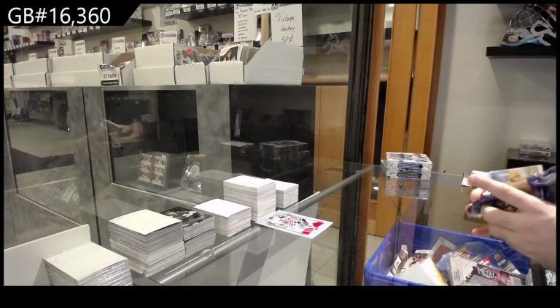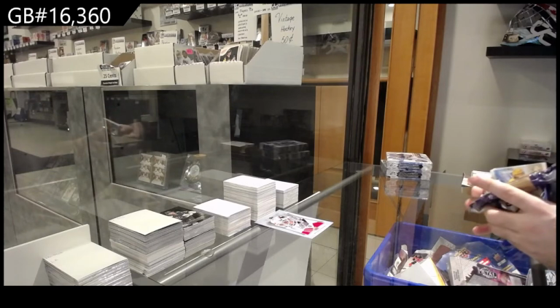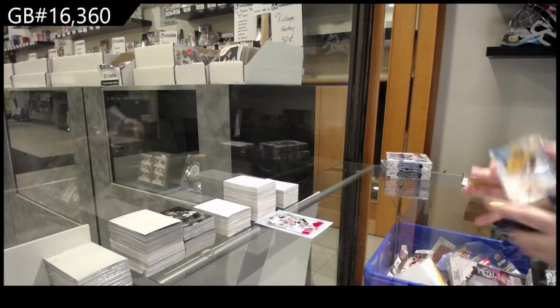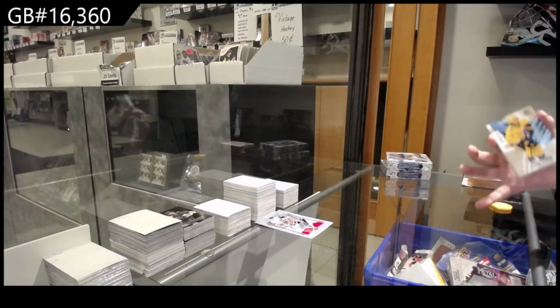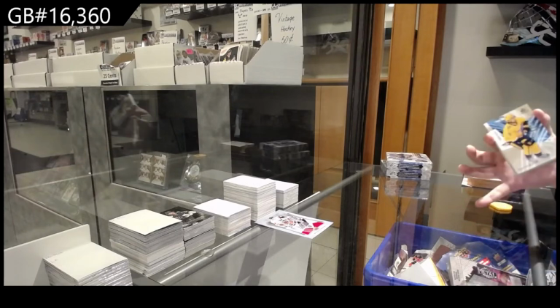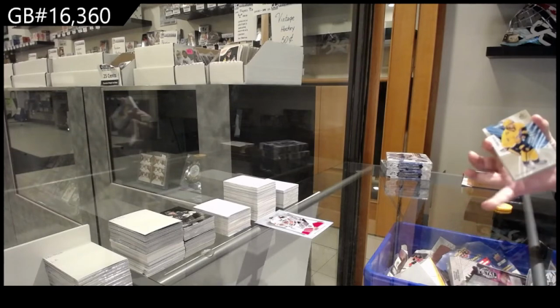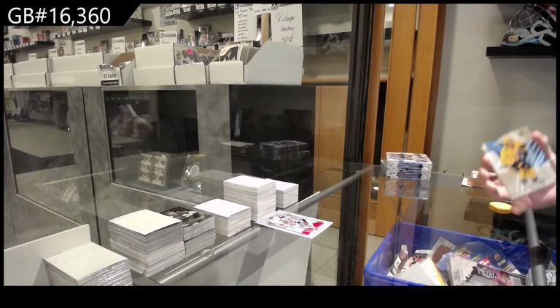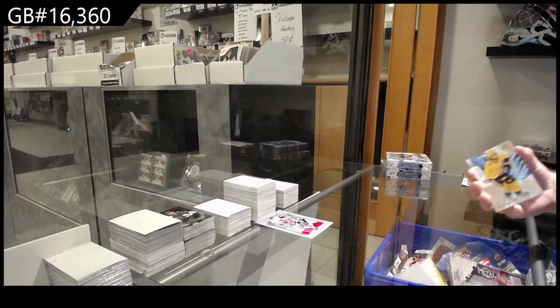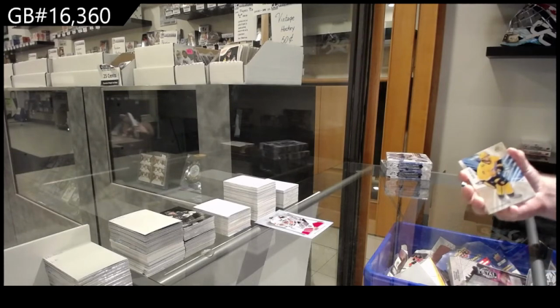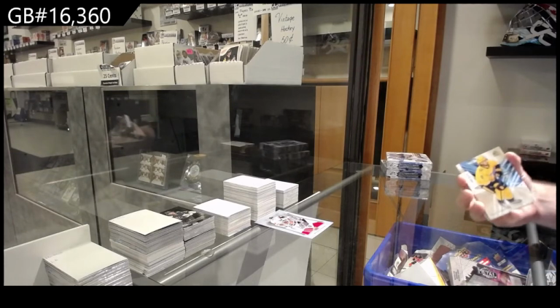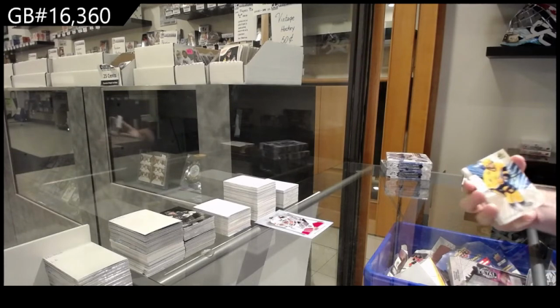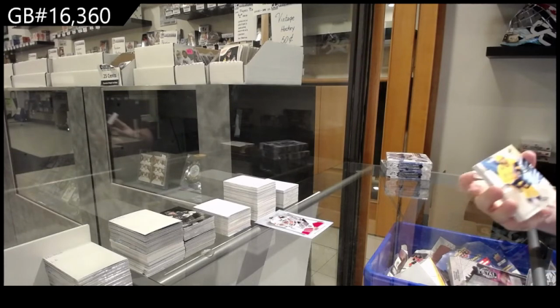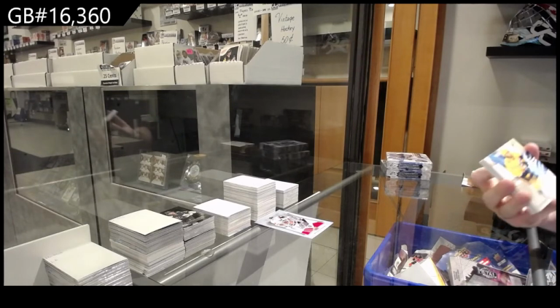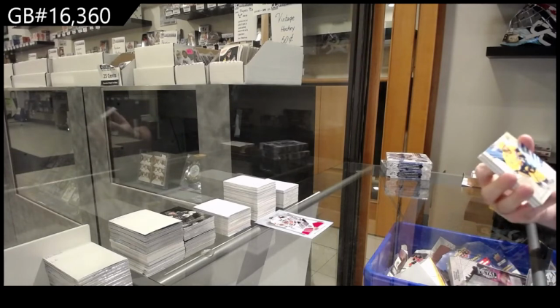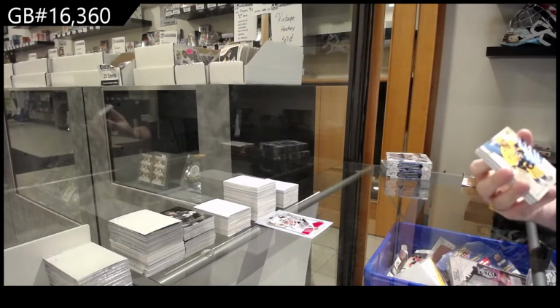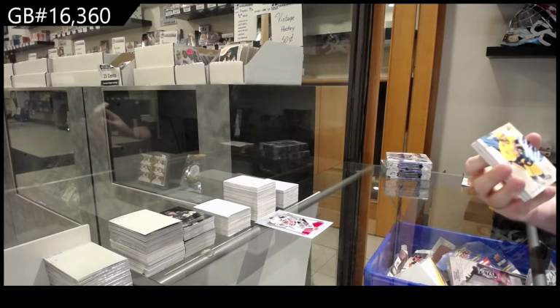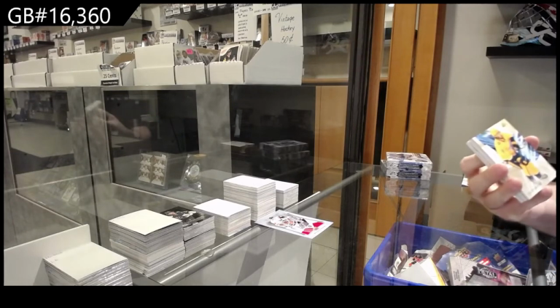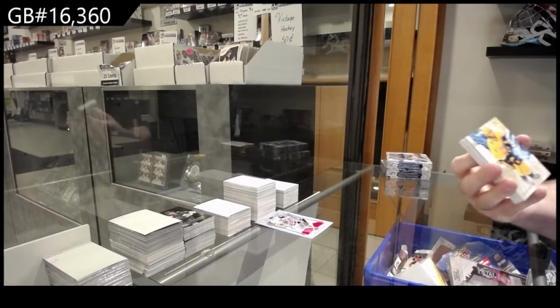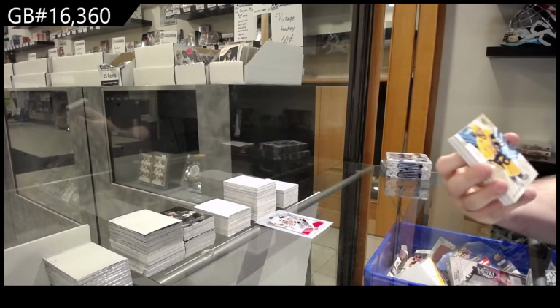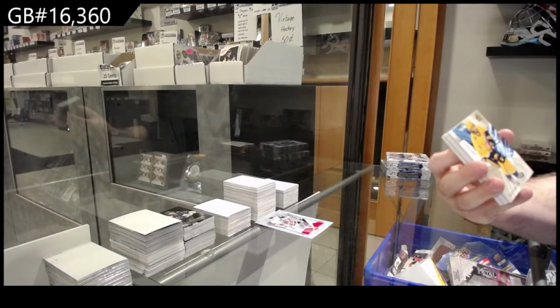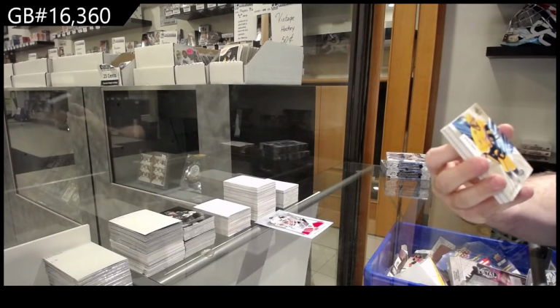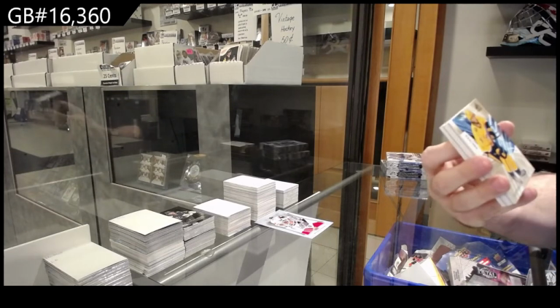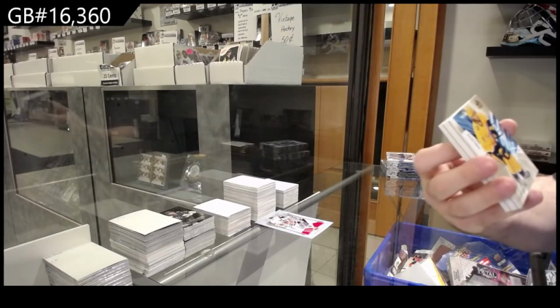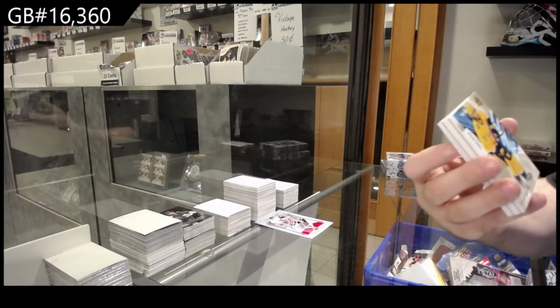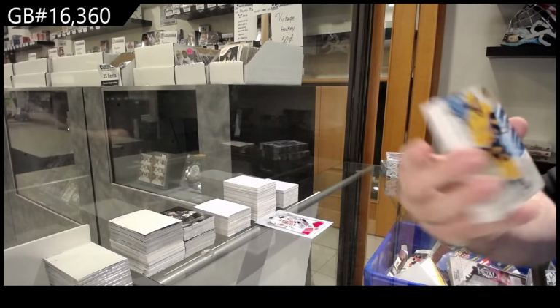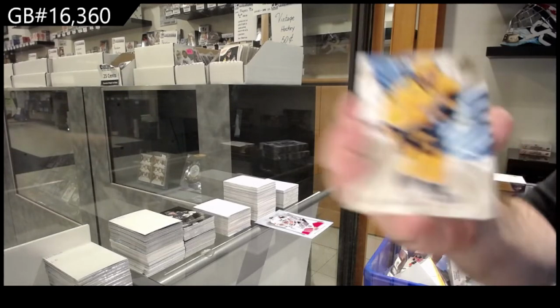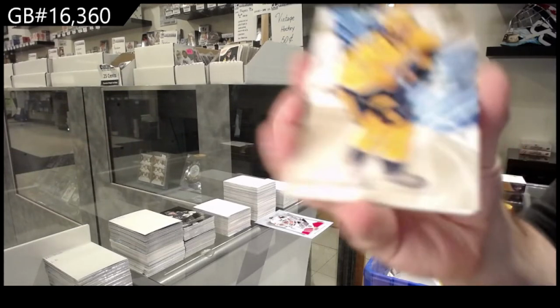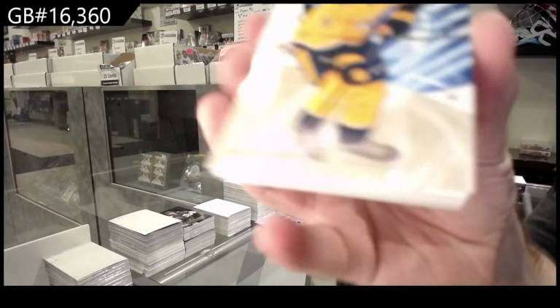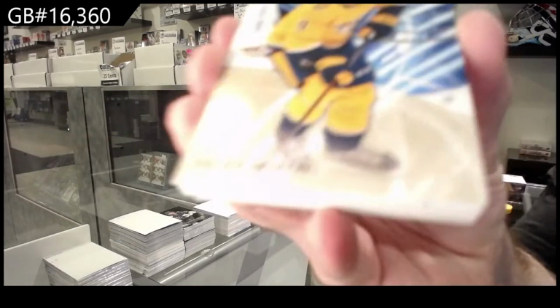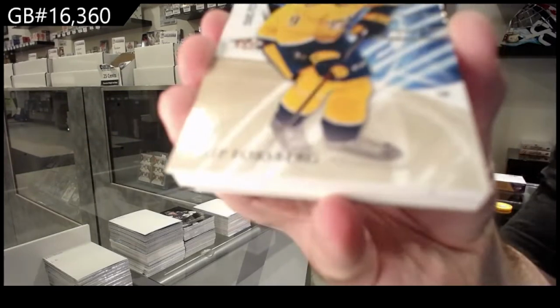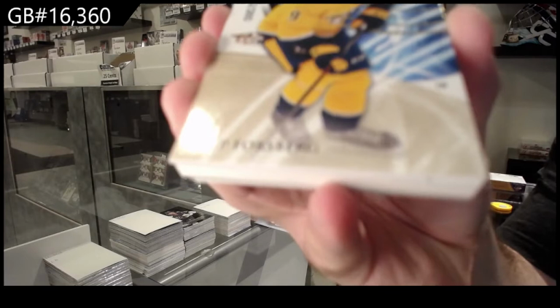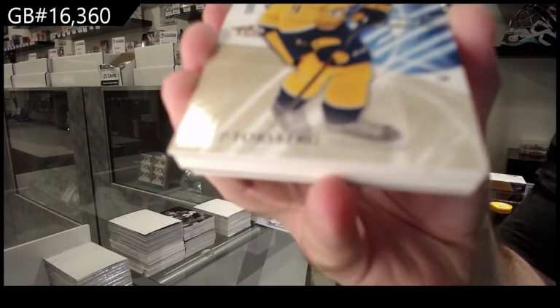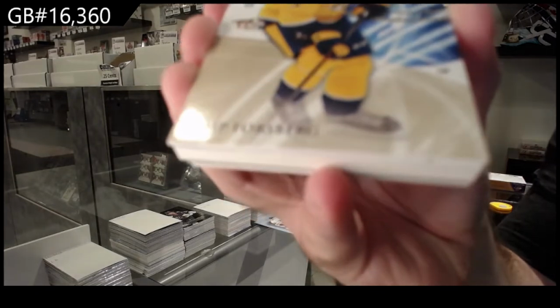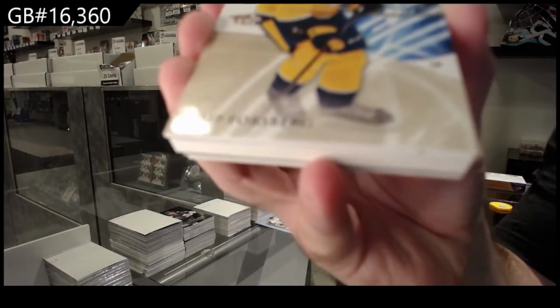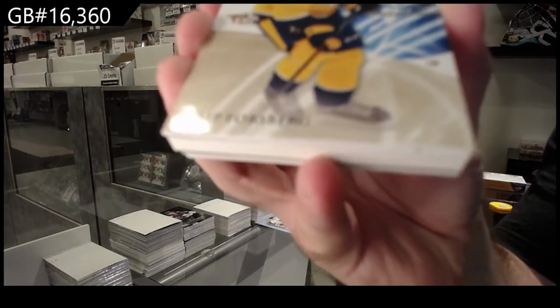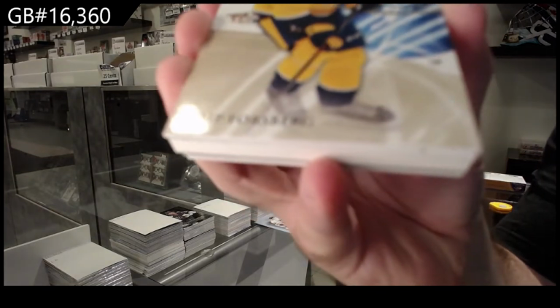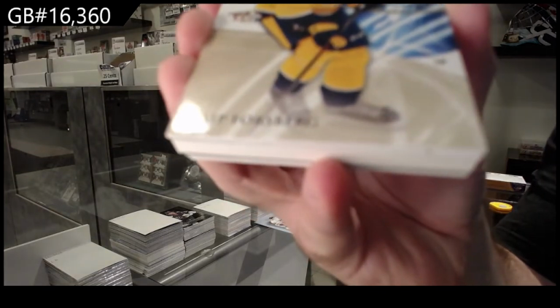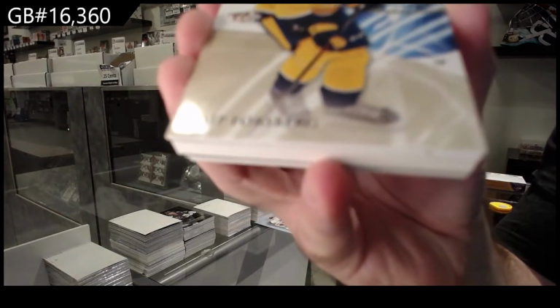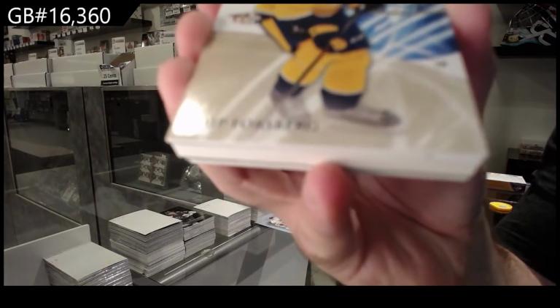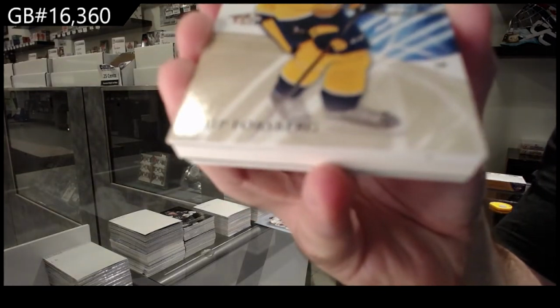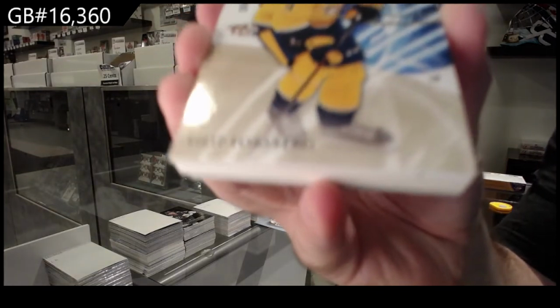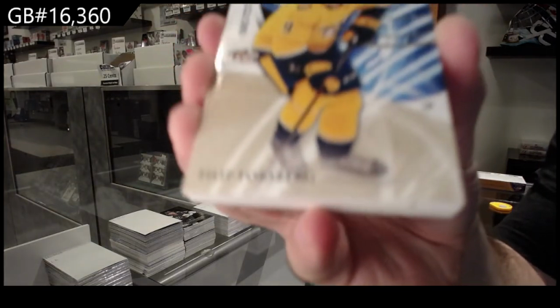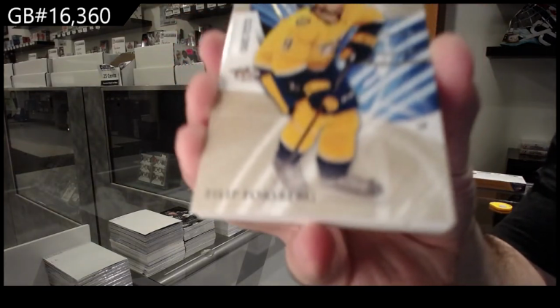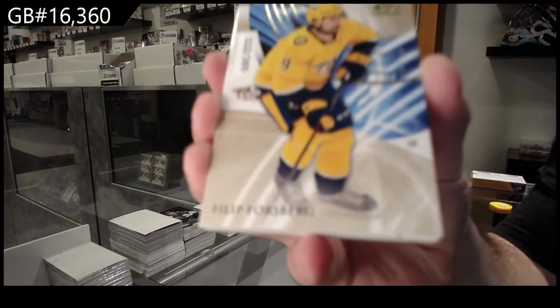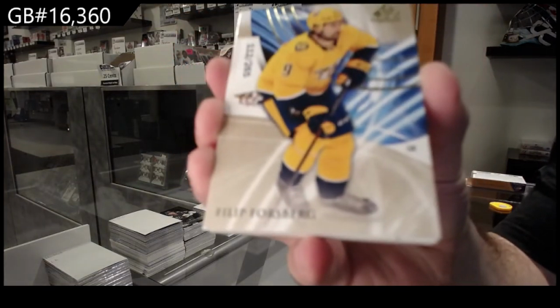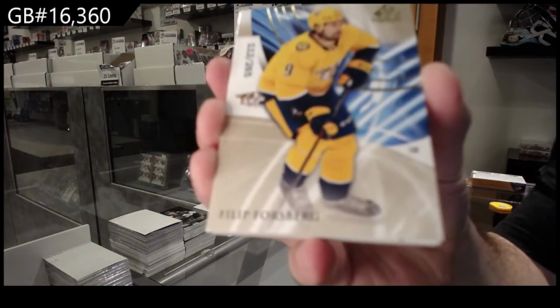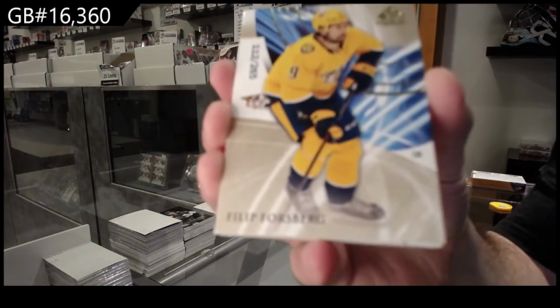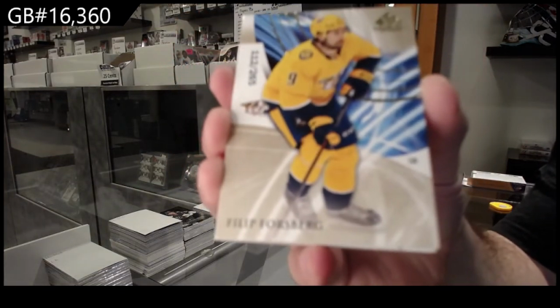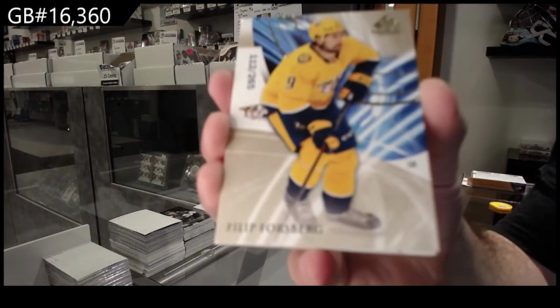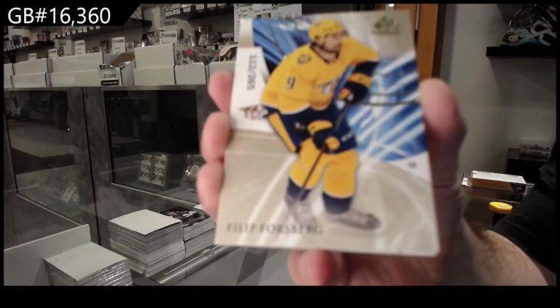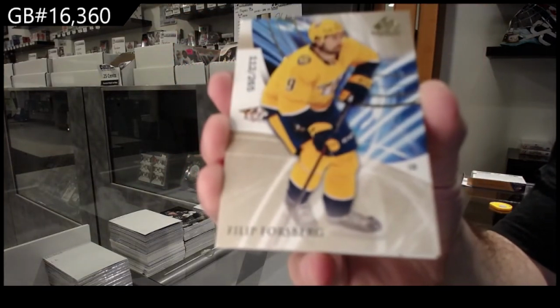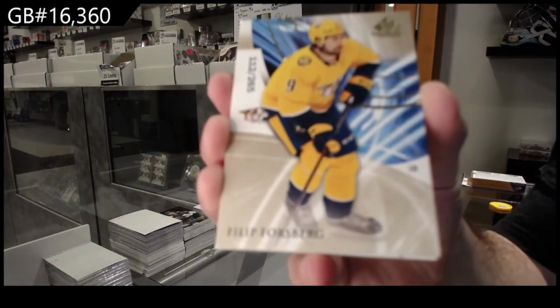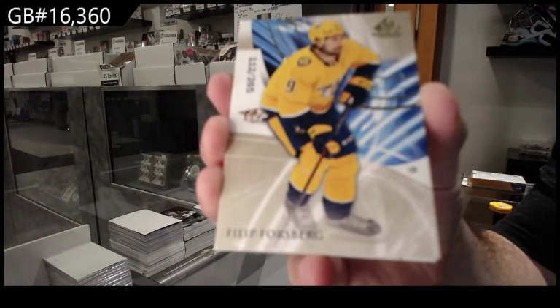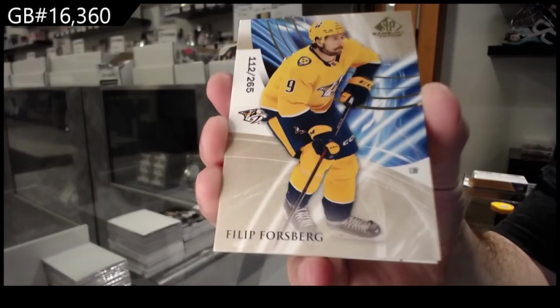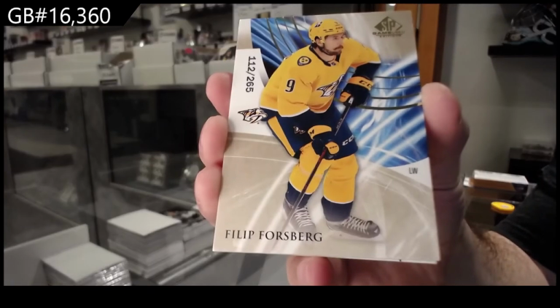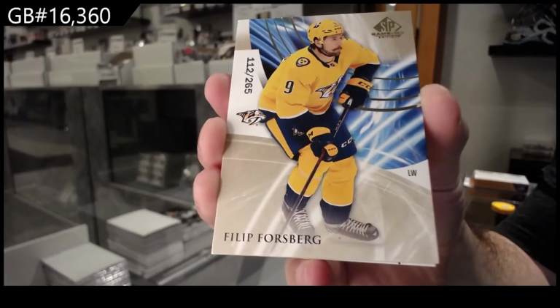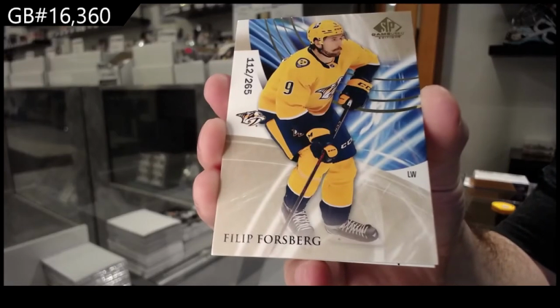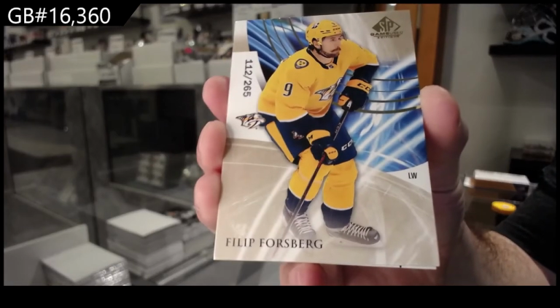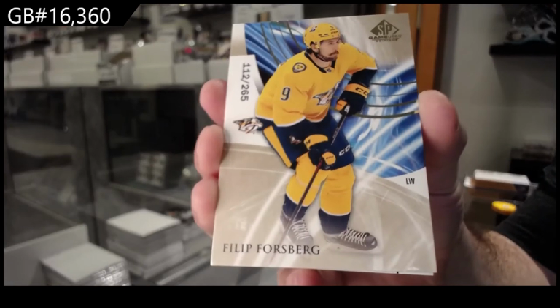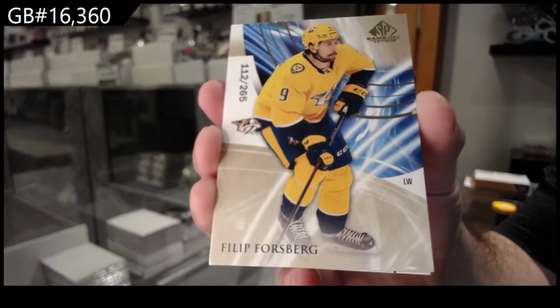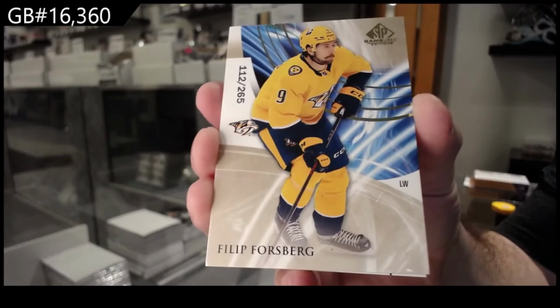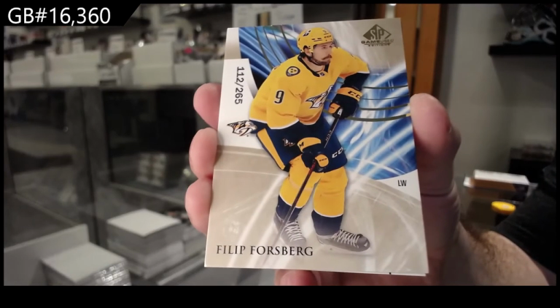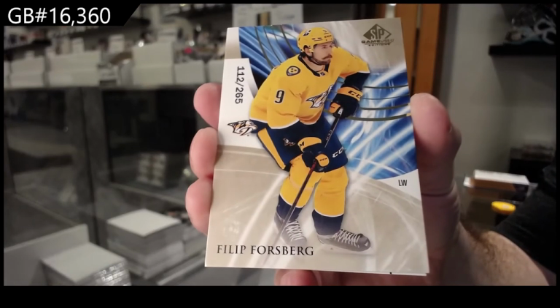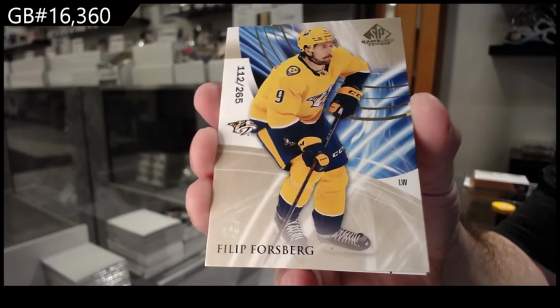I think we got a net. We've got for the Nashville Predators, Forsberg. 265? Yeah, 265.